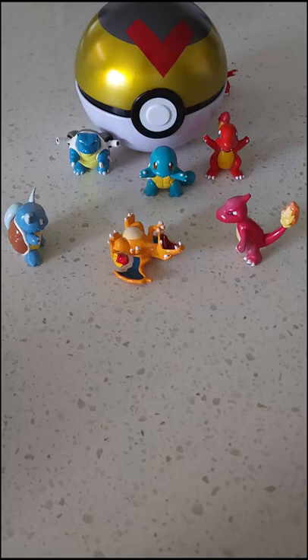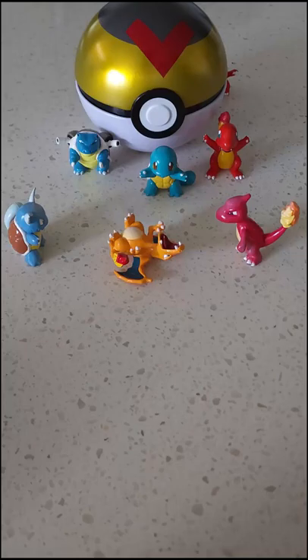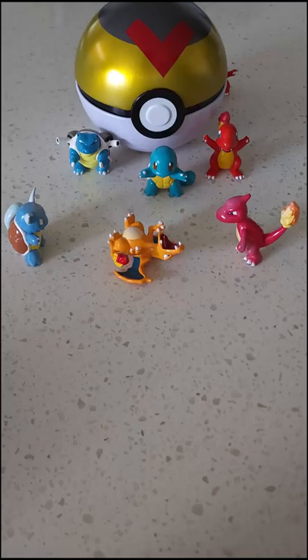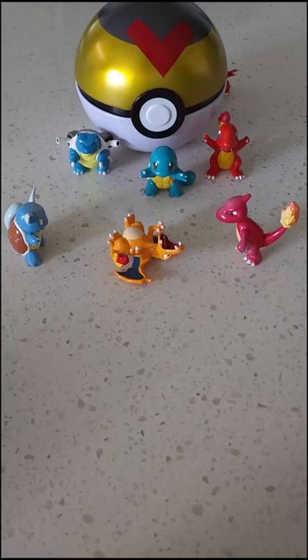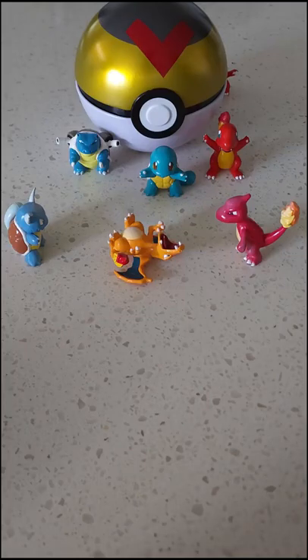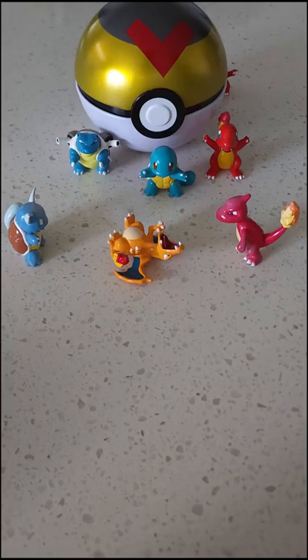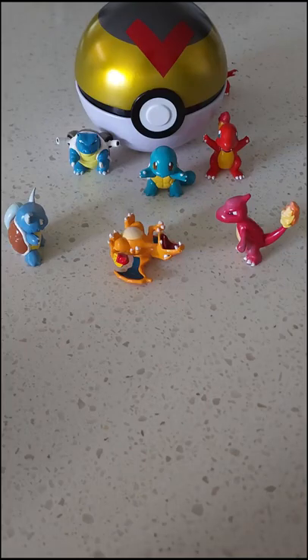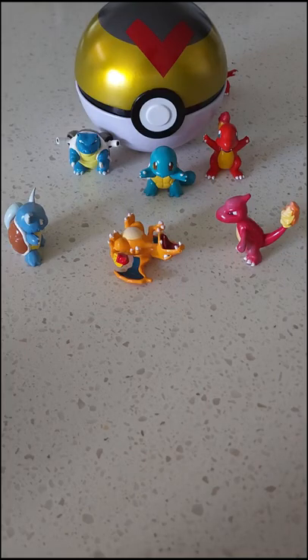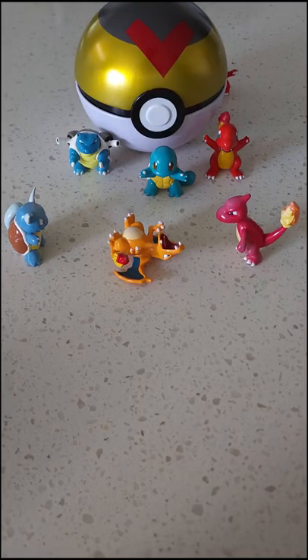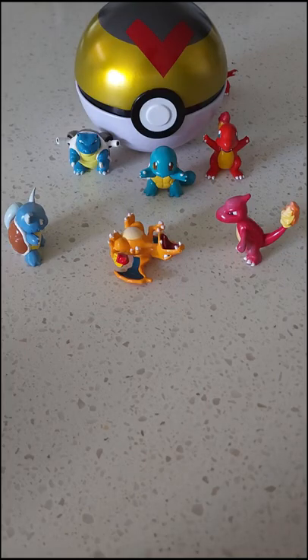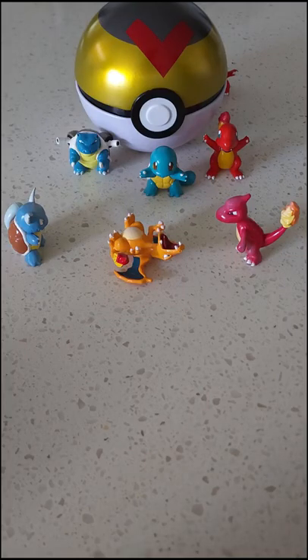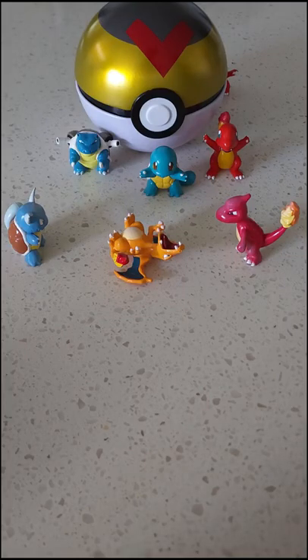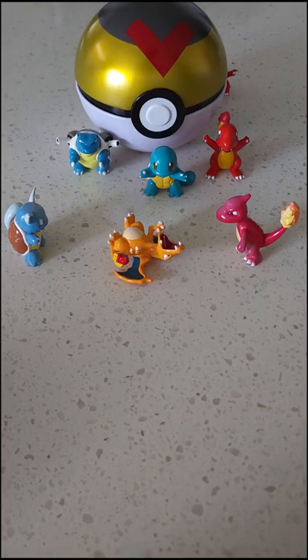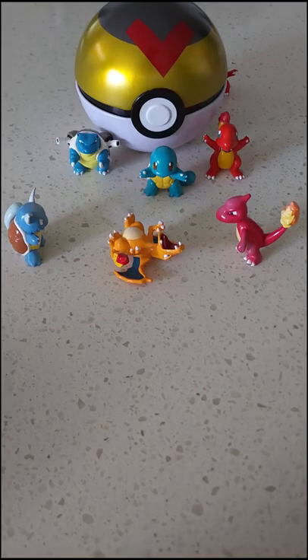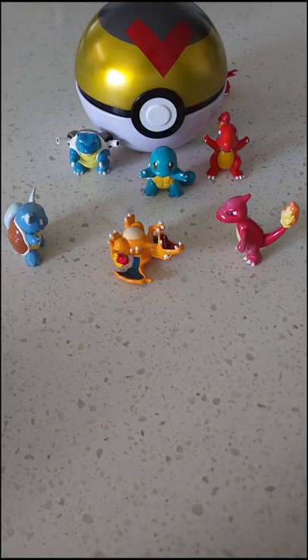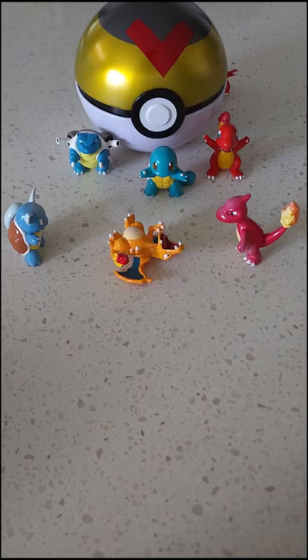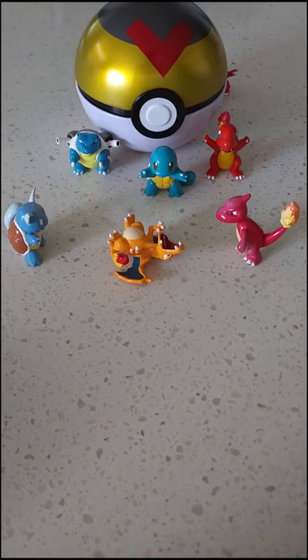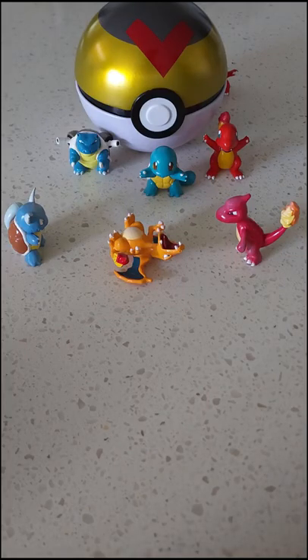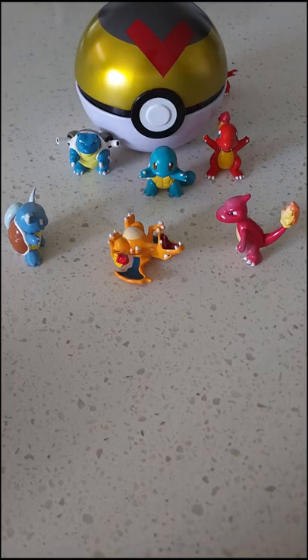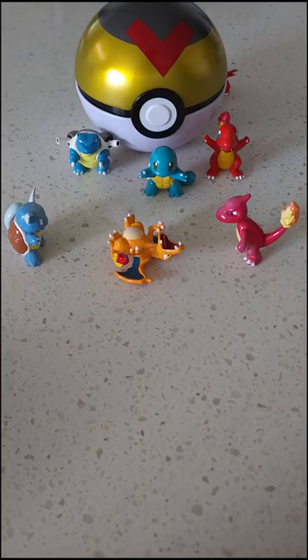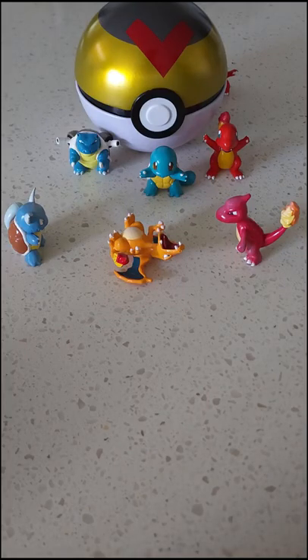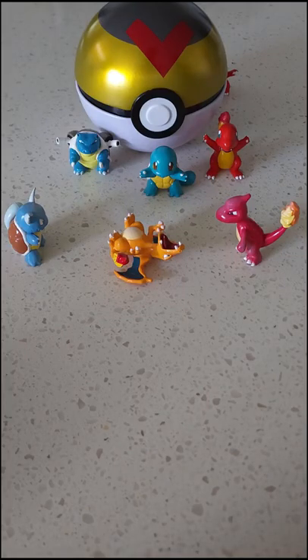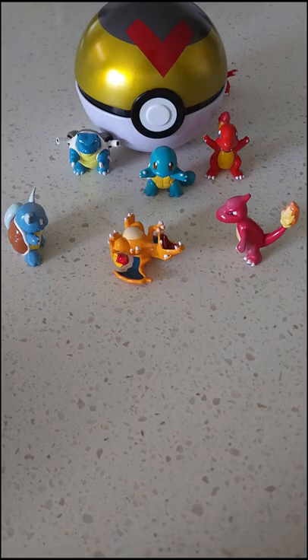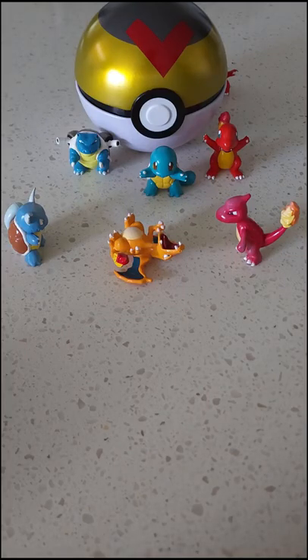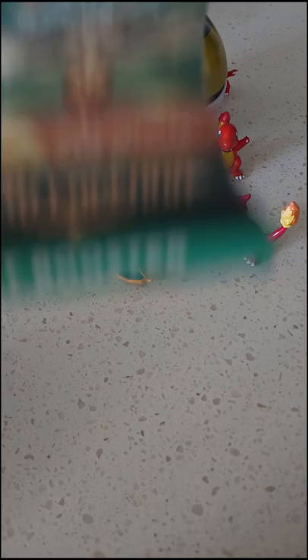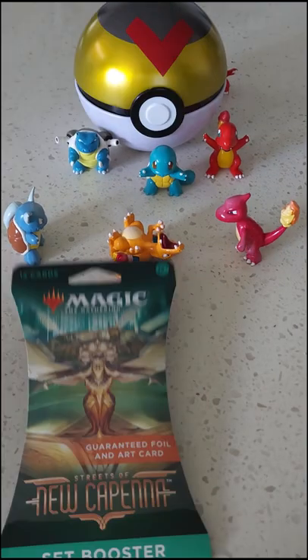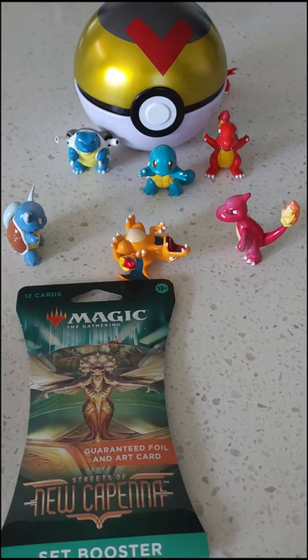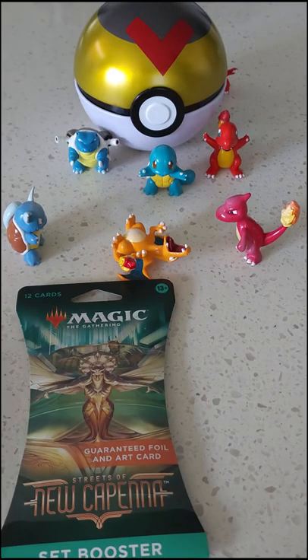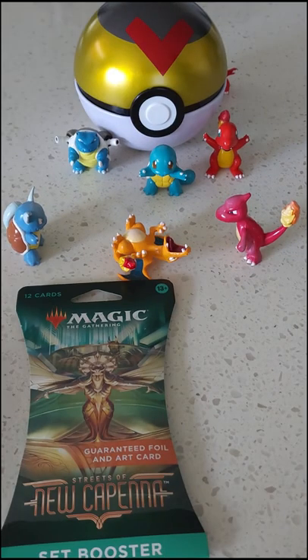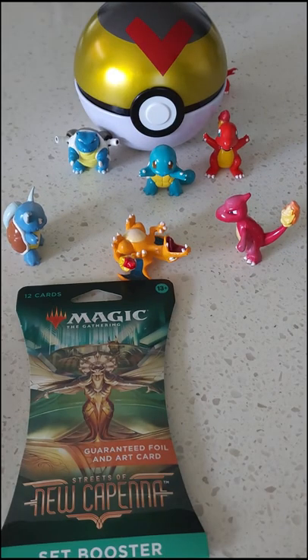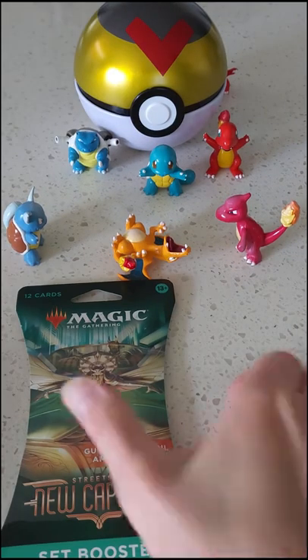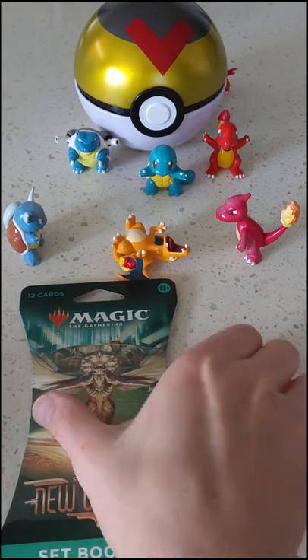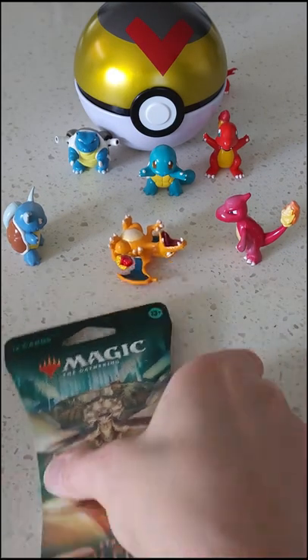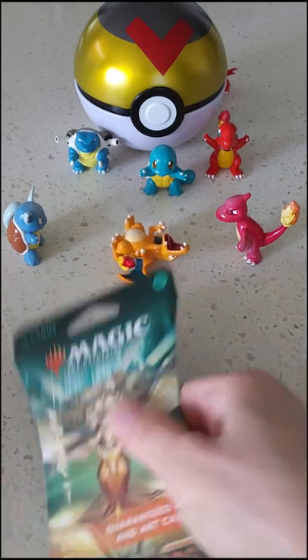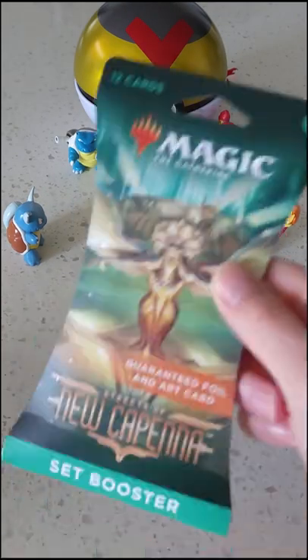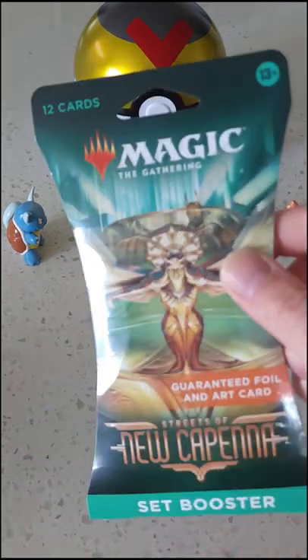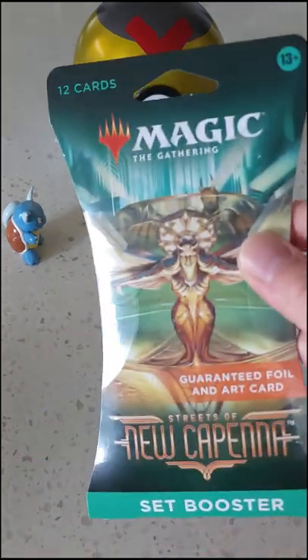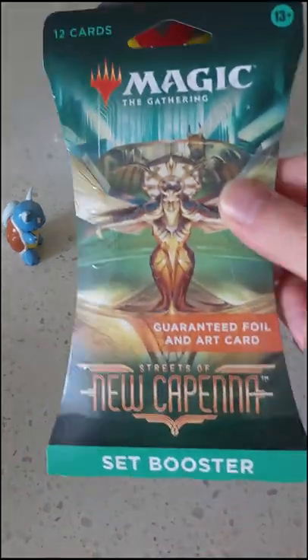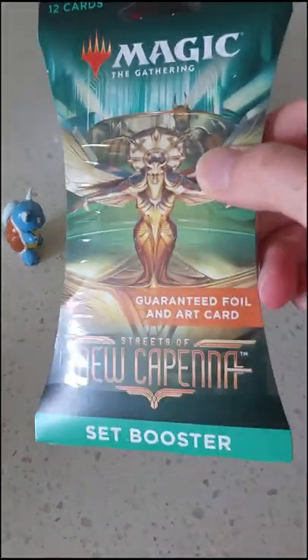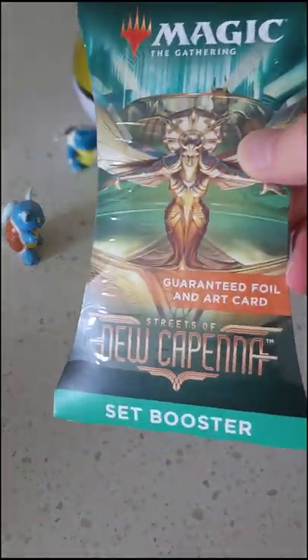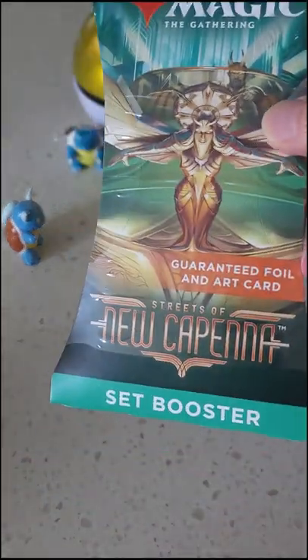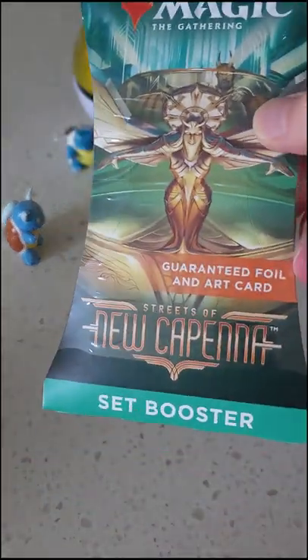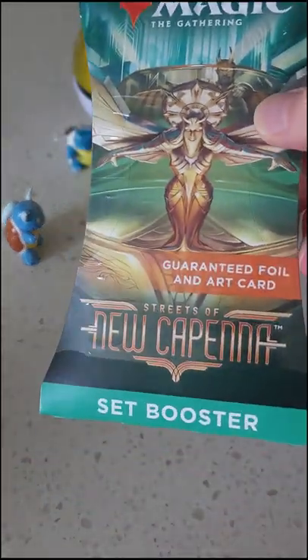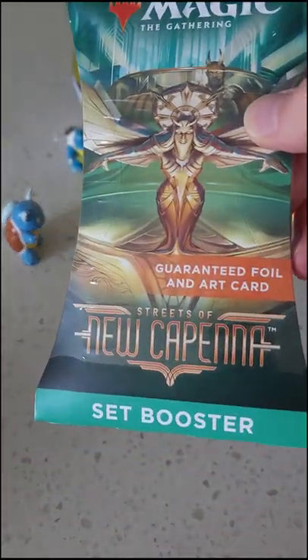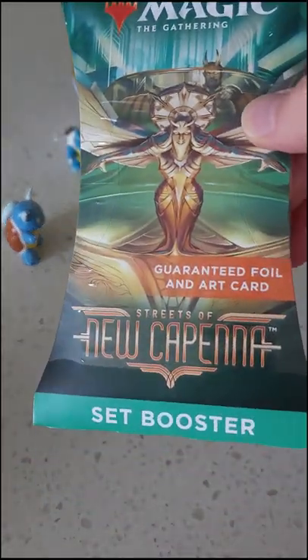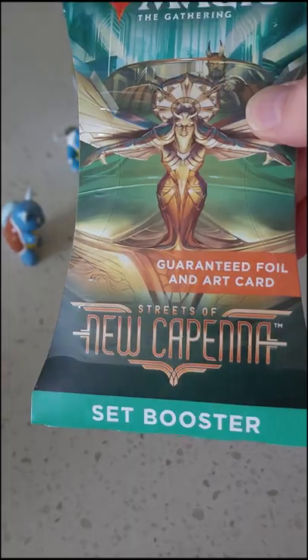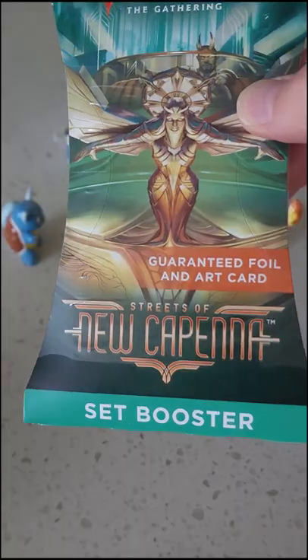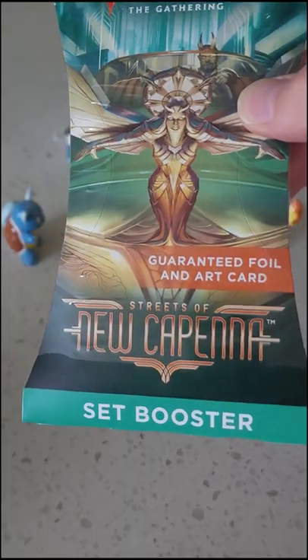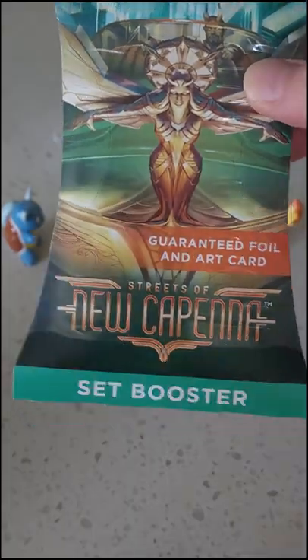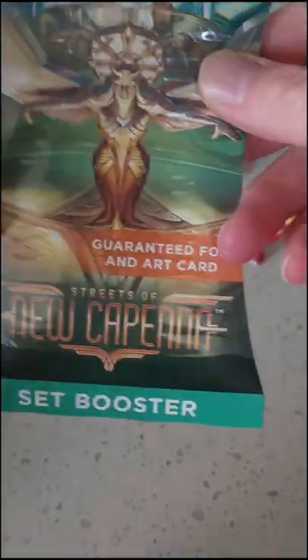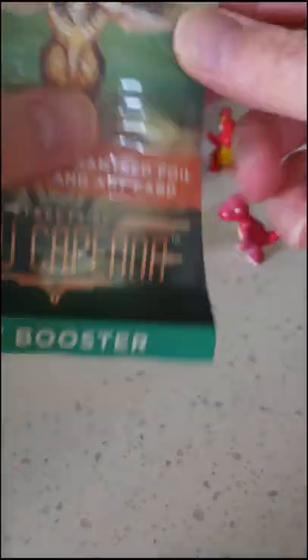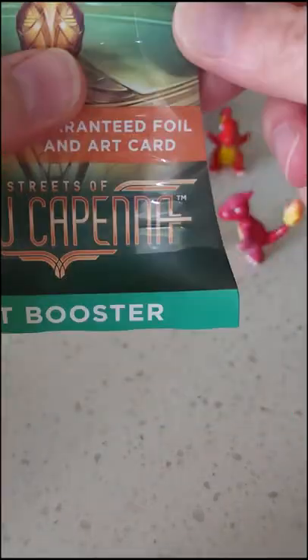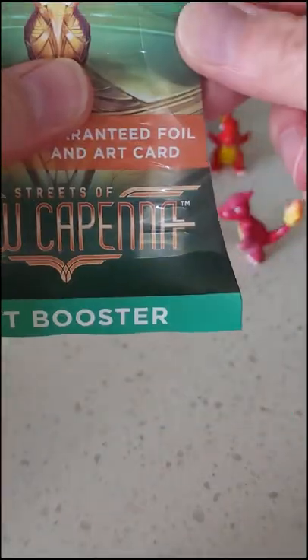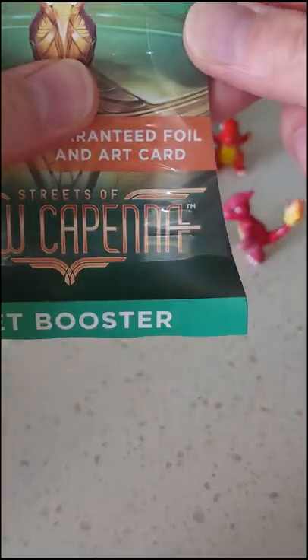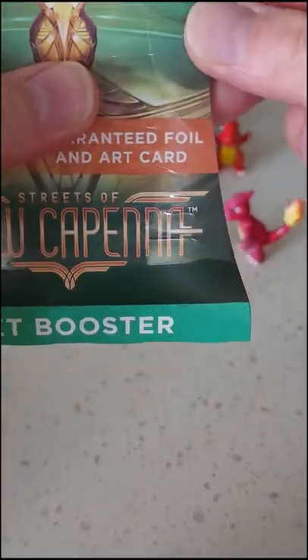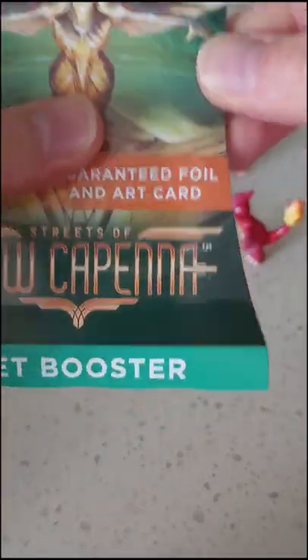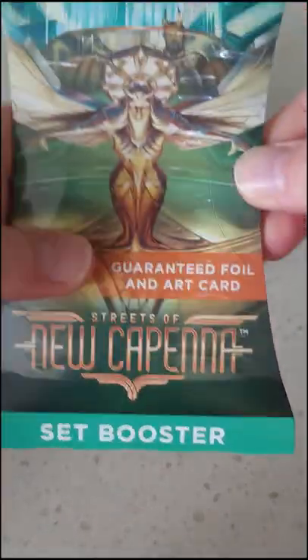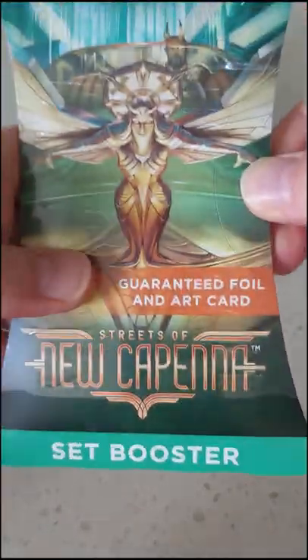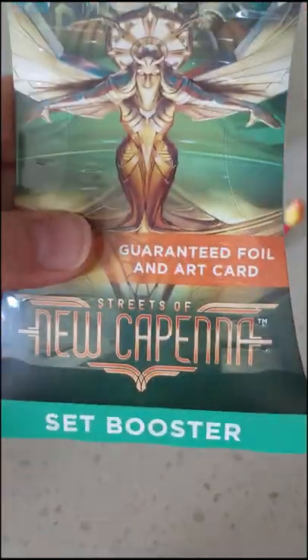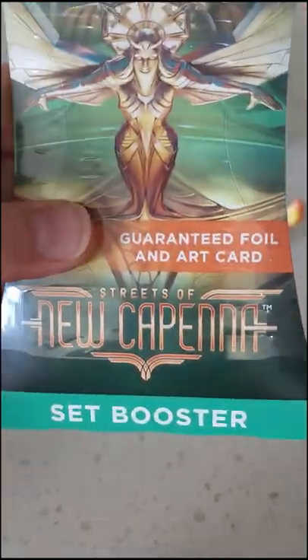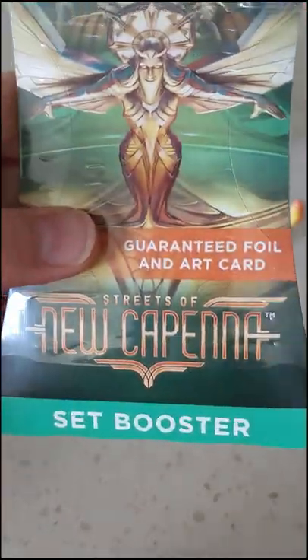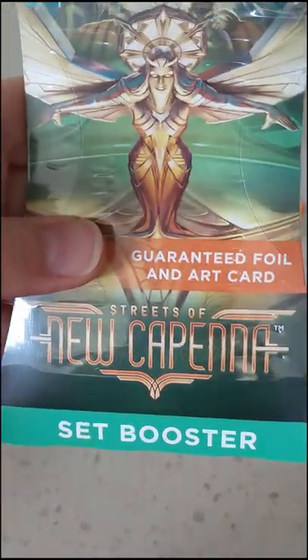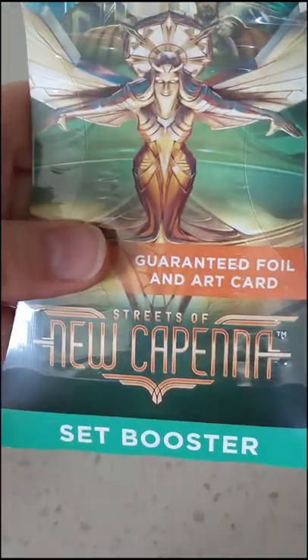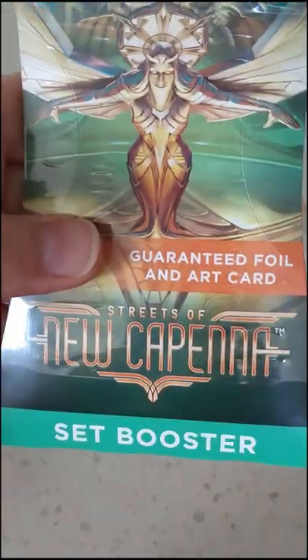Hey everybody, welcome back. Collectible Card Check here. Today we're going to be opening up one of these lovely Magic the Gathering Streets of New Capenna. Go ahead and open it up and see what we've got inside.